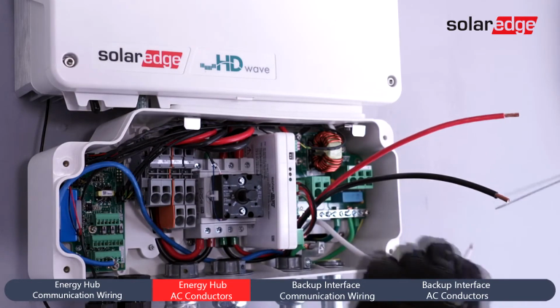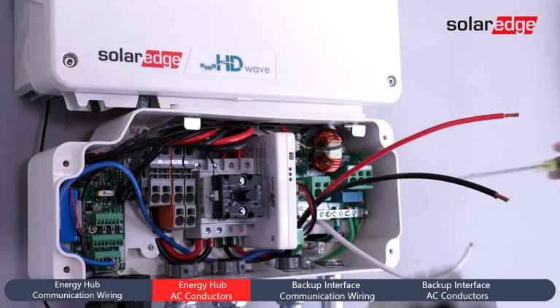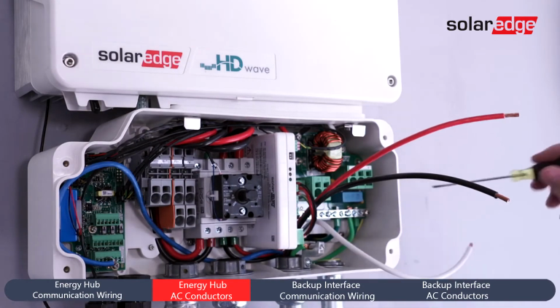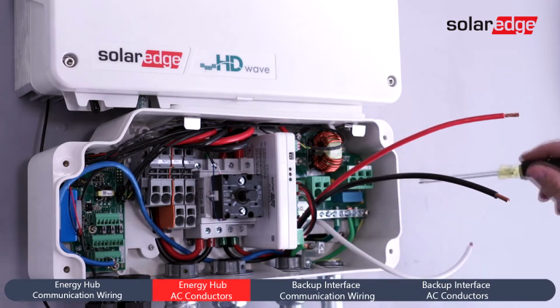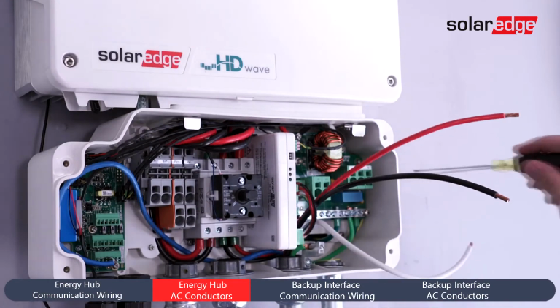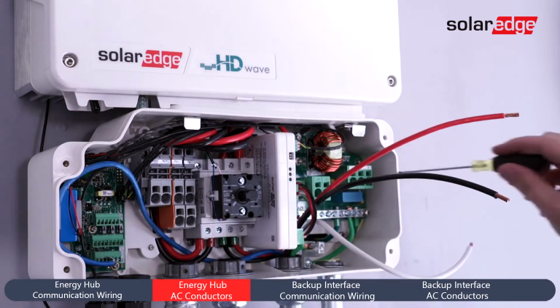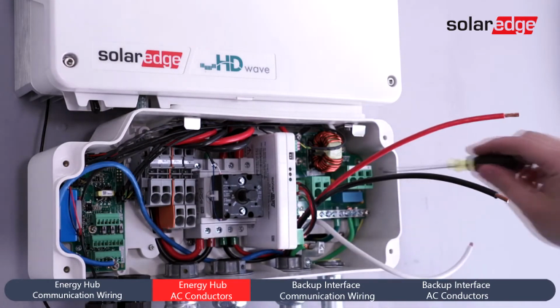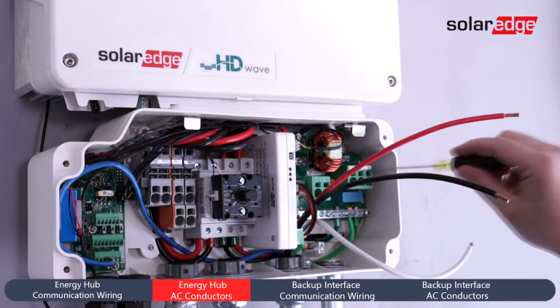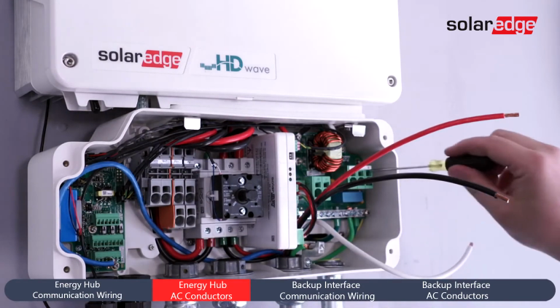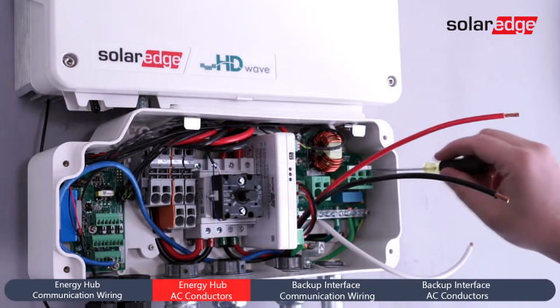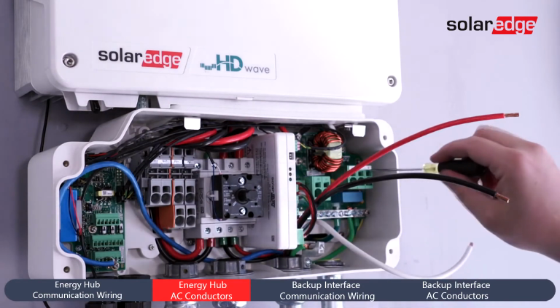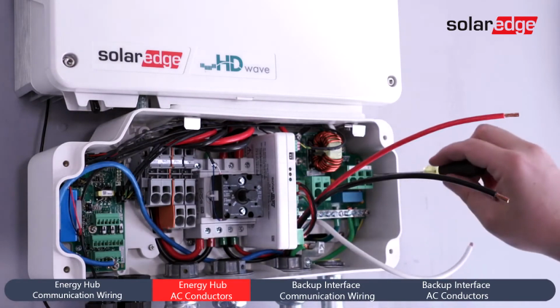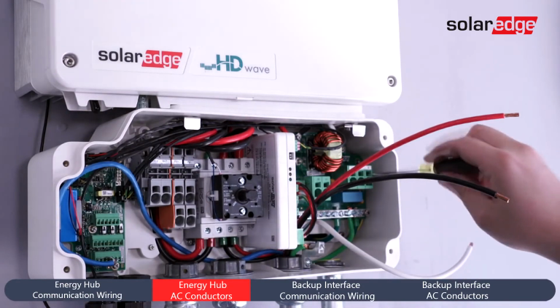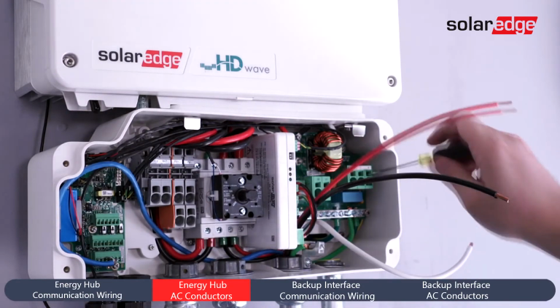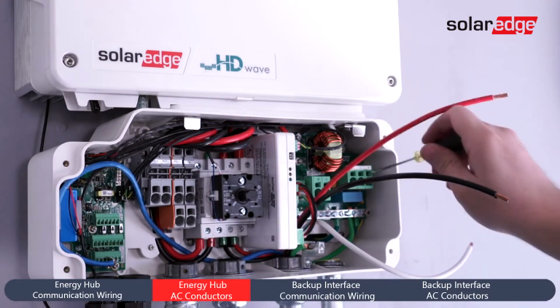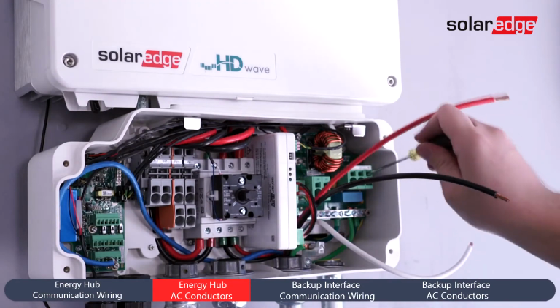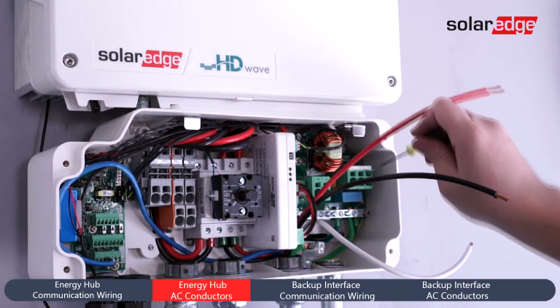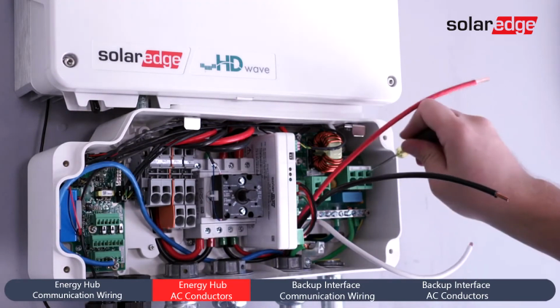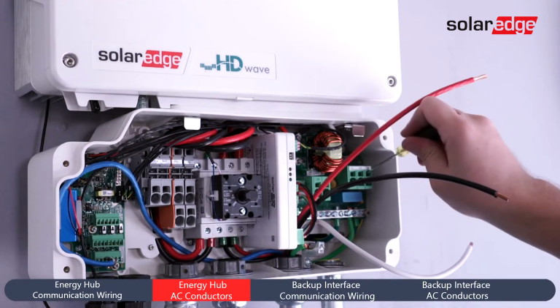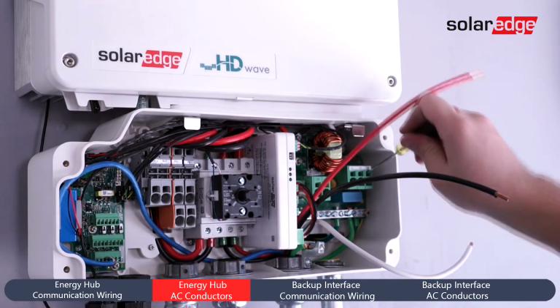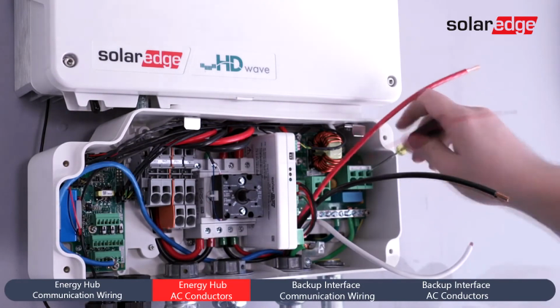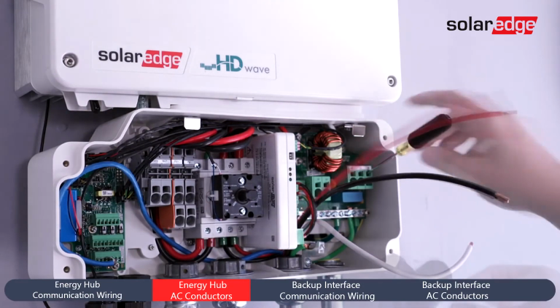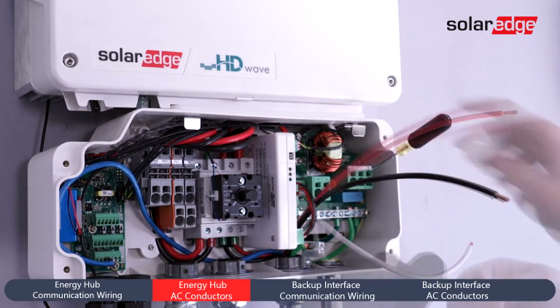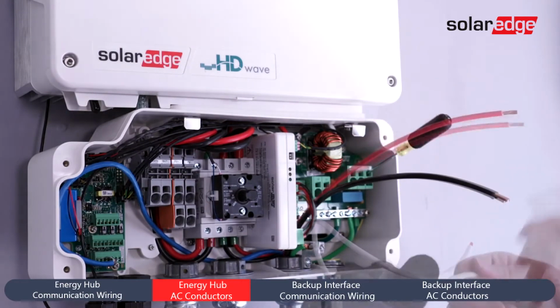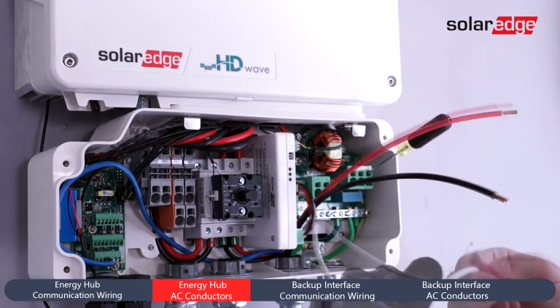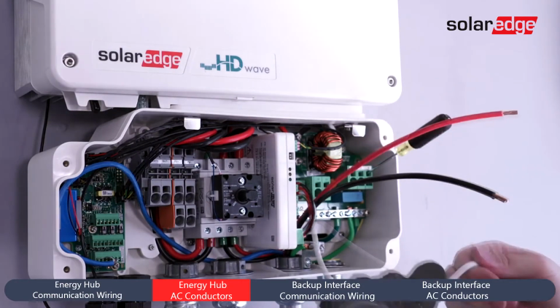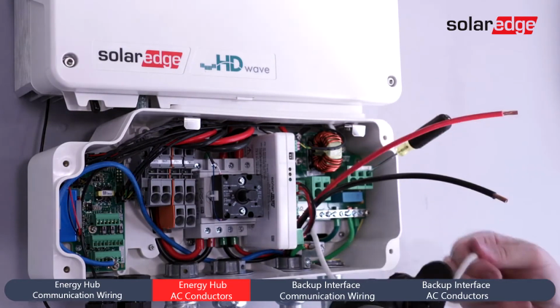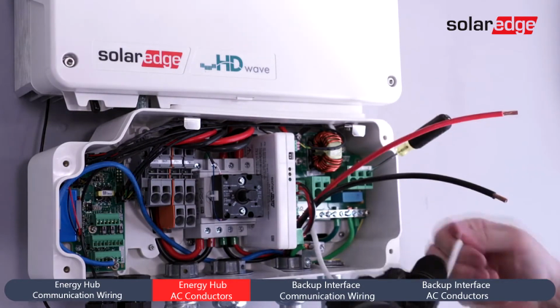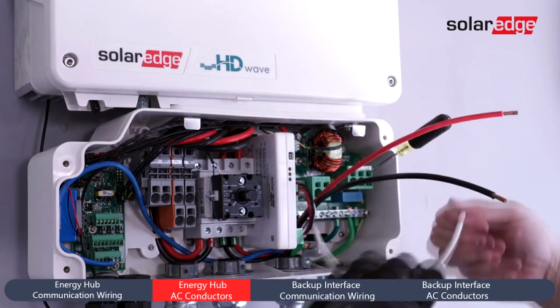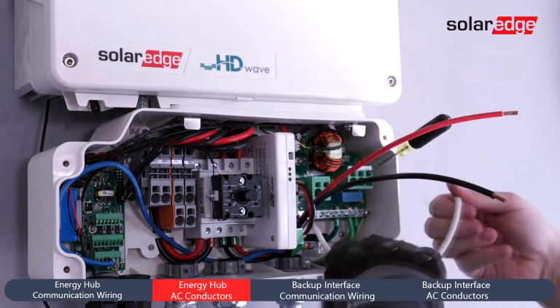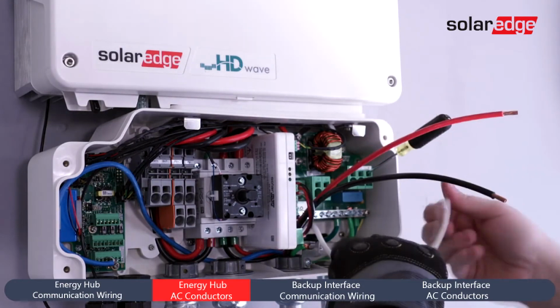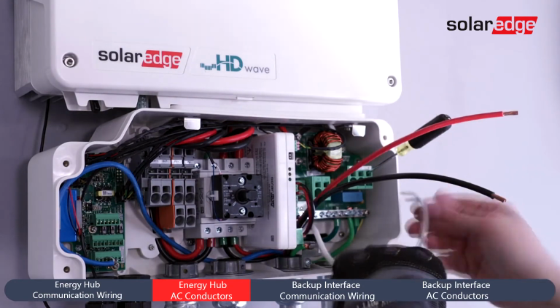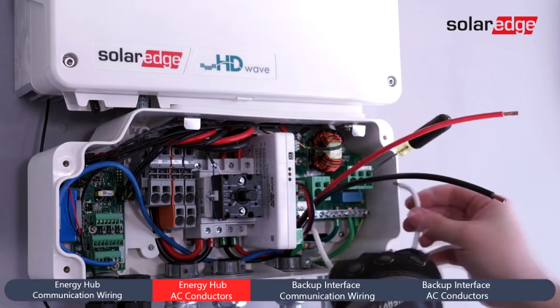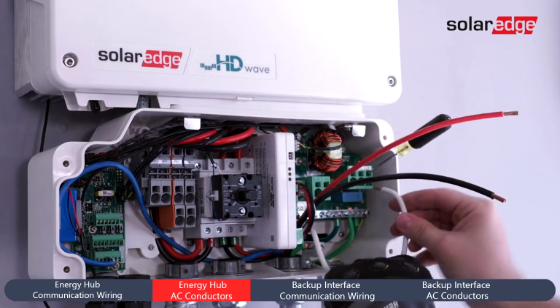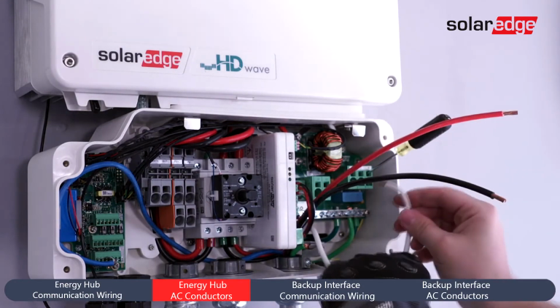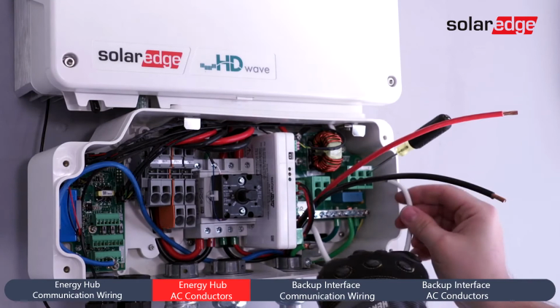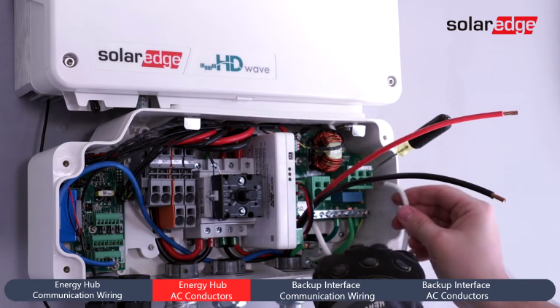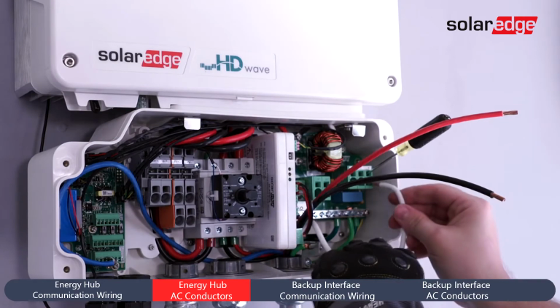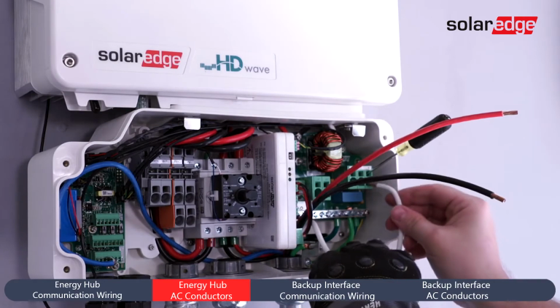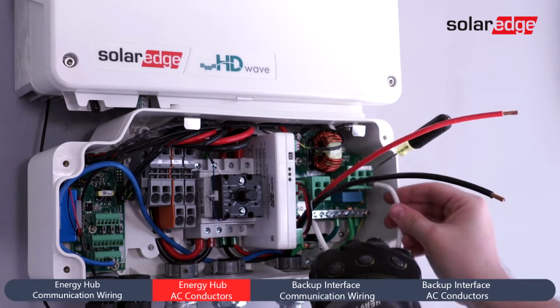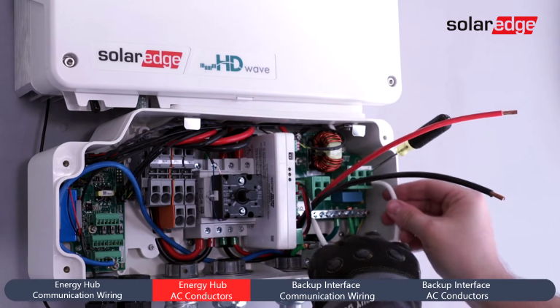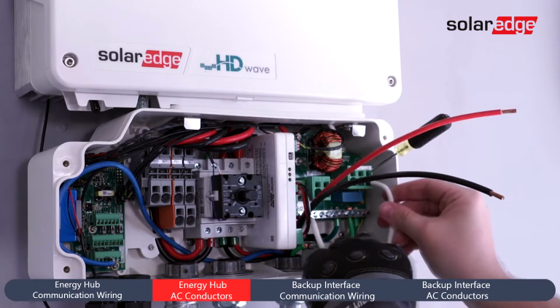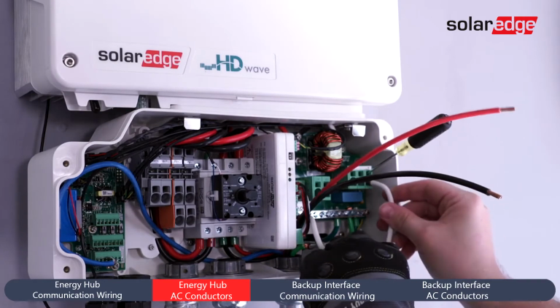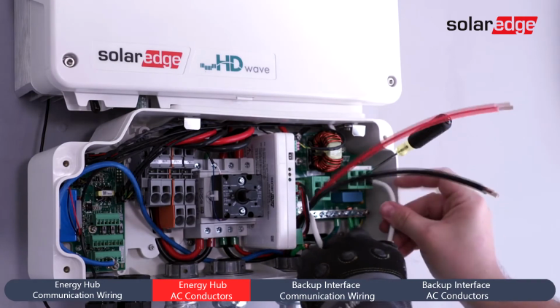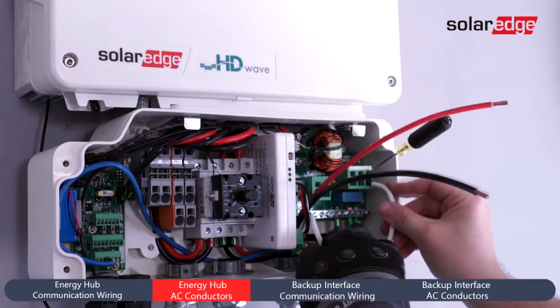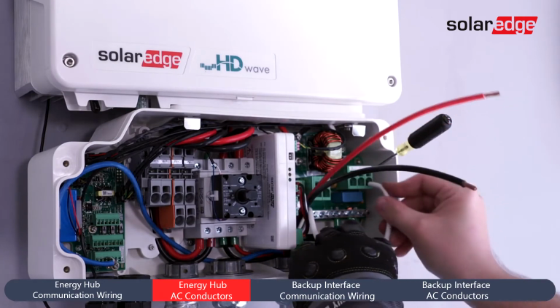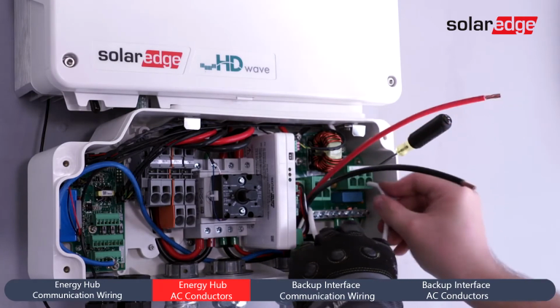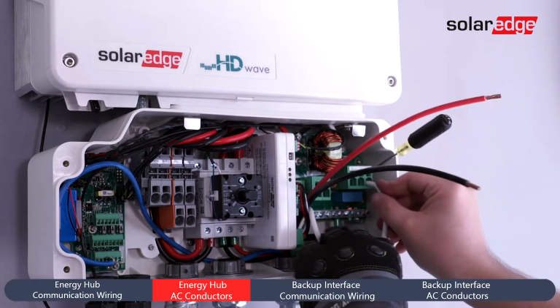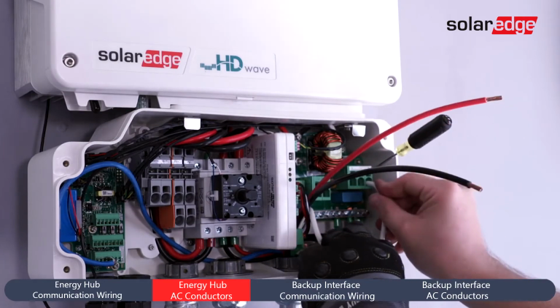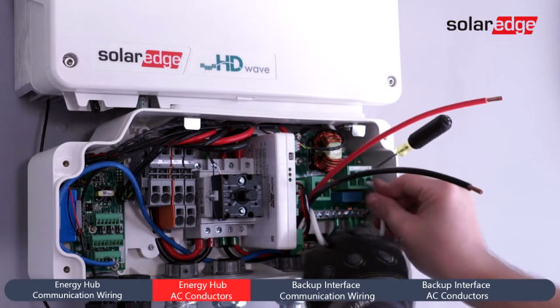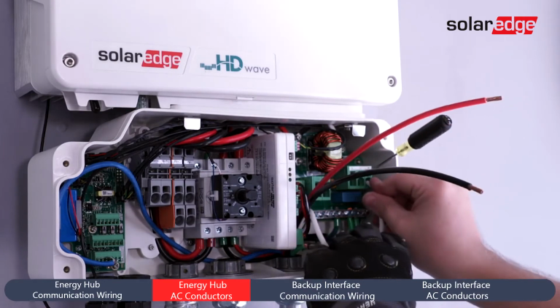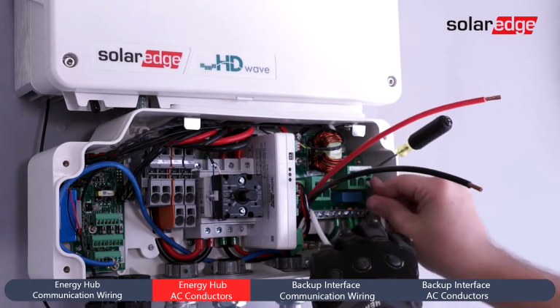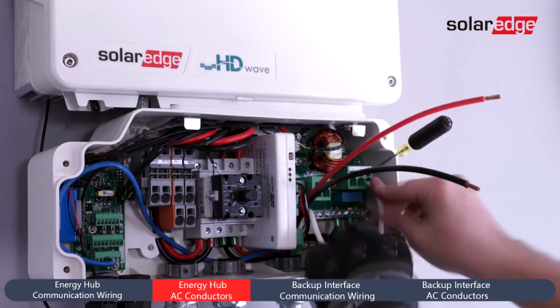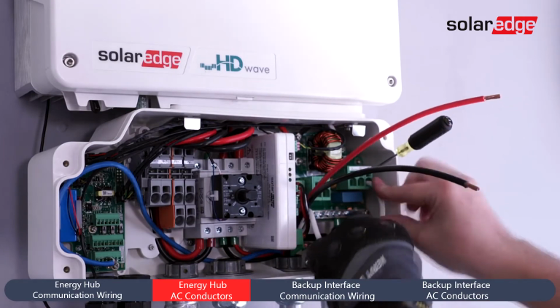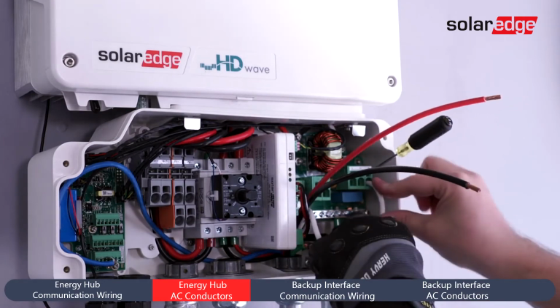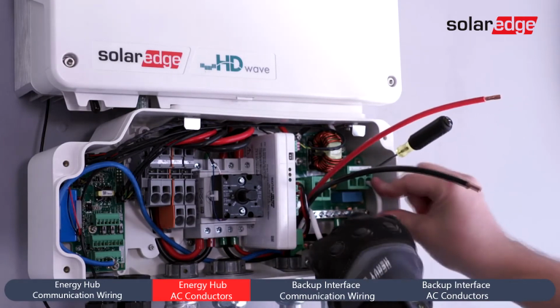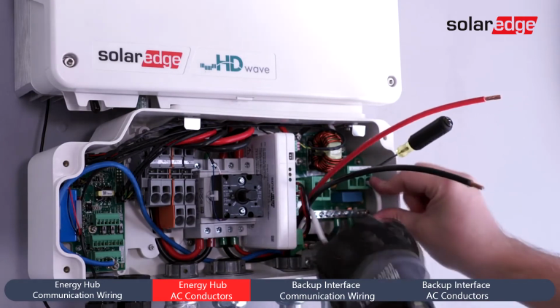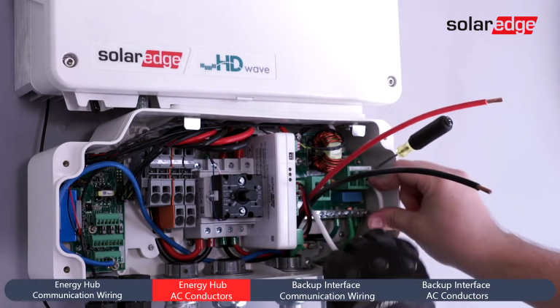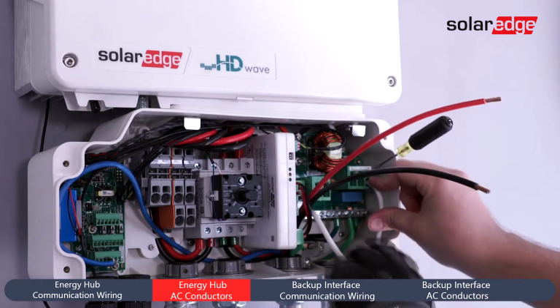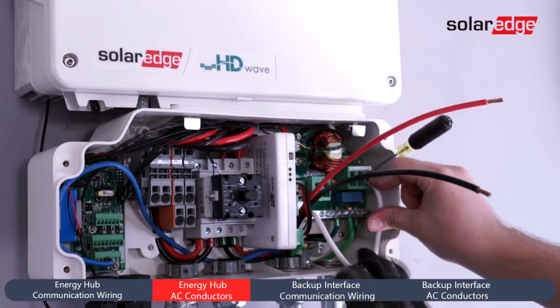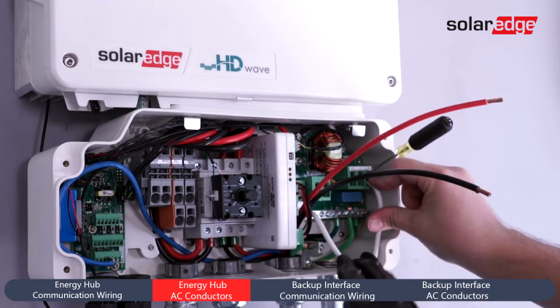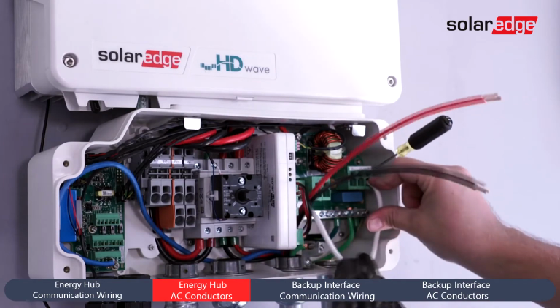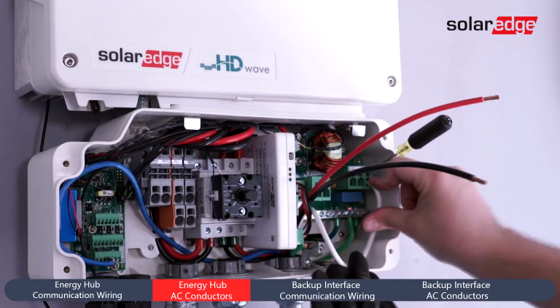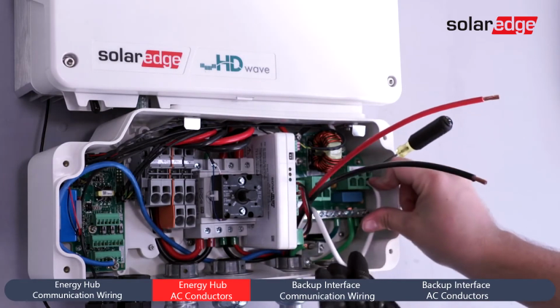Next, land your wires for Neutral, Line 1, Line 2, and Ground on the right-hand side of the Connection Unit.